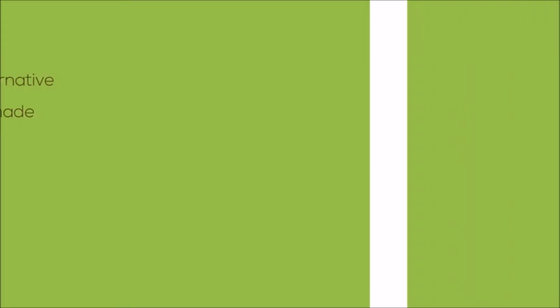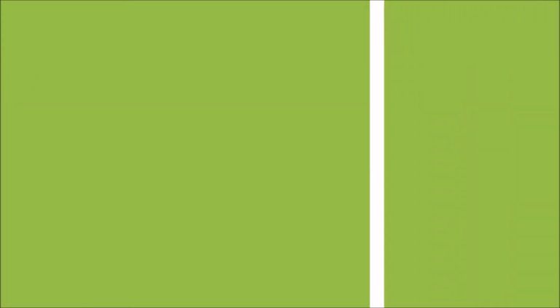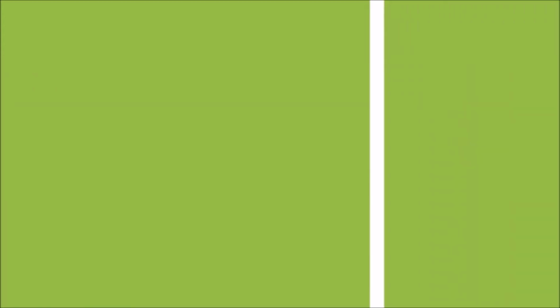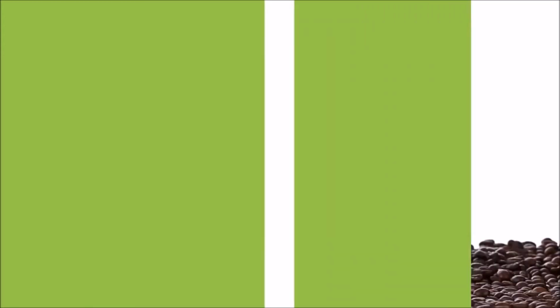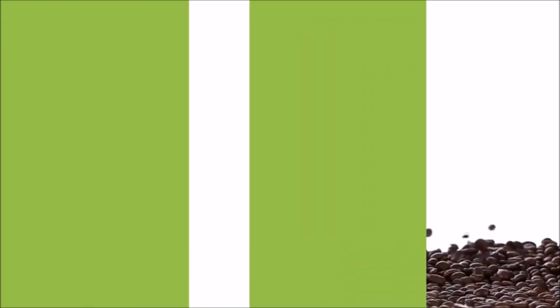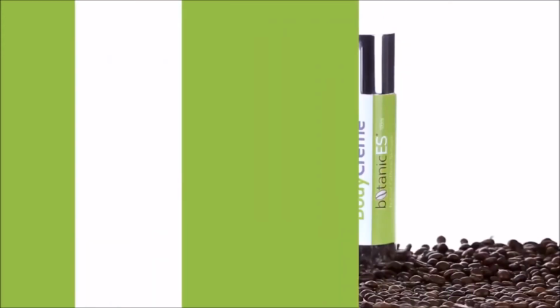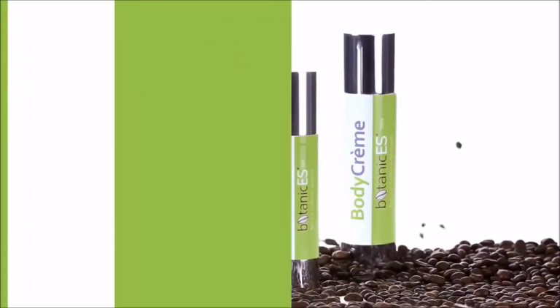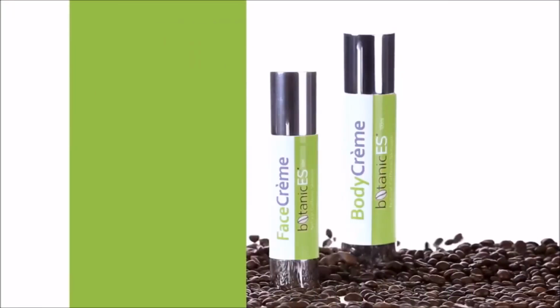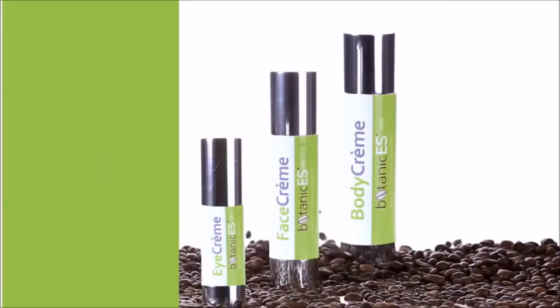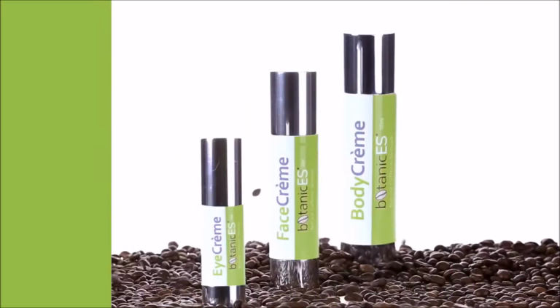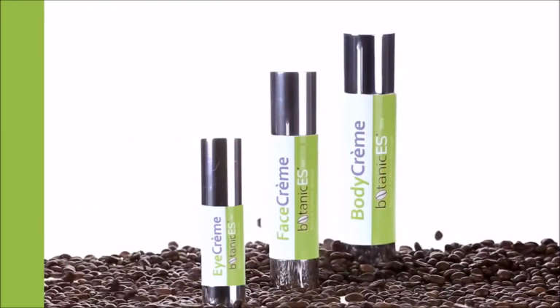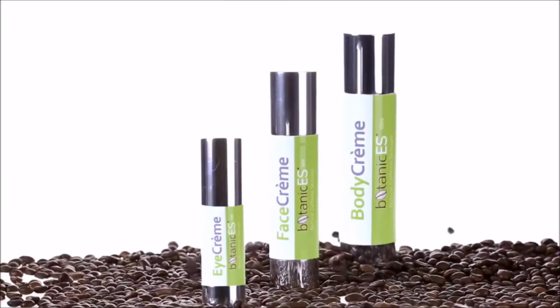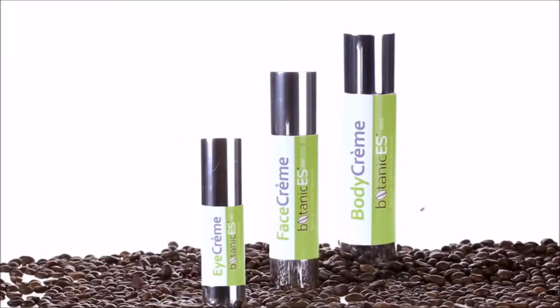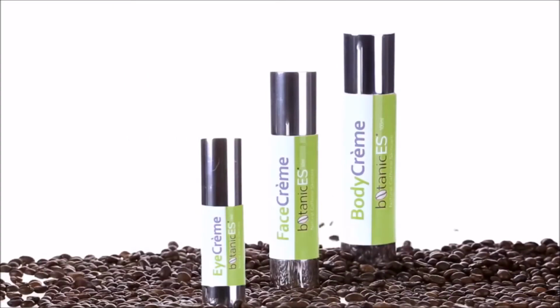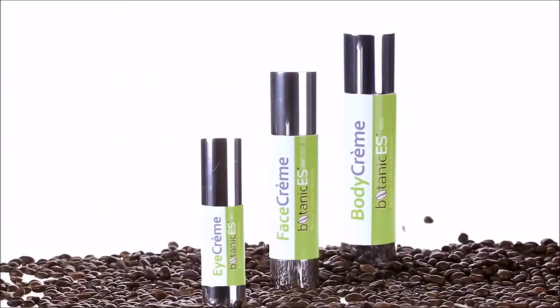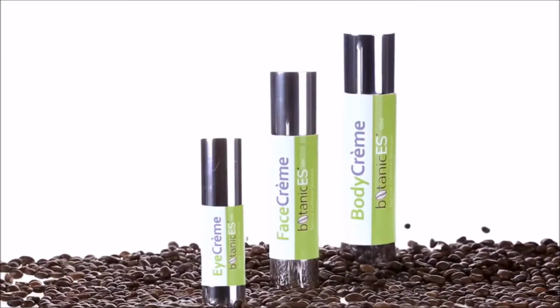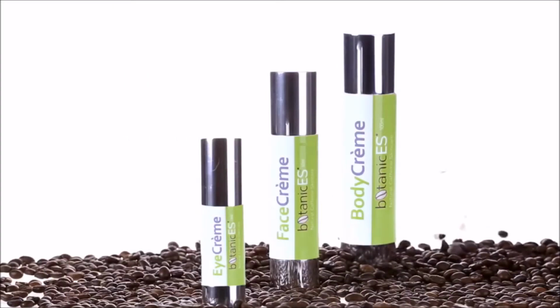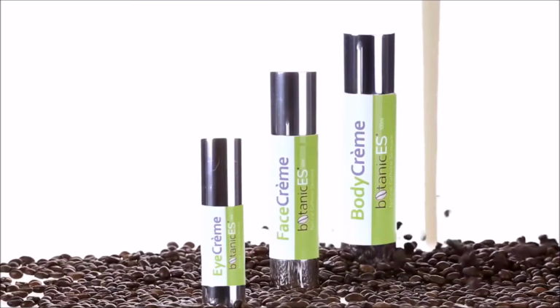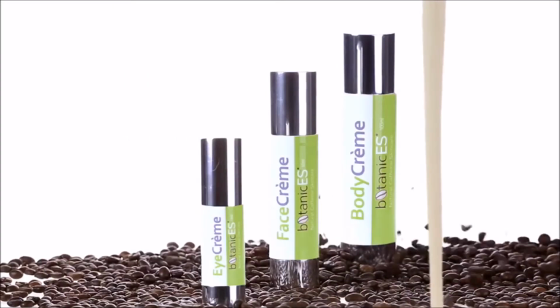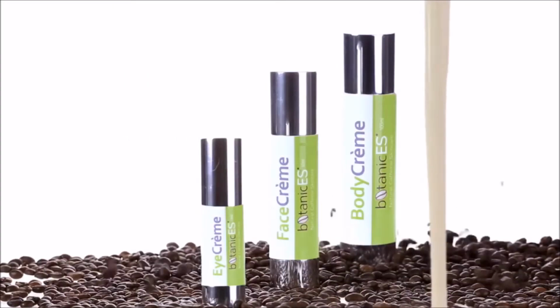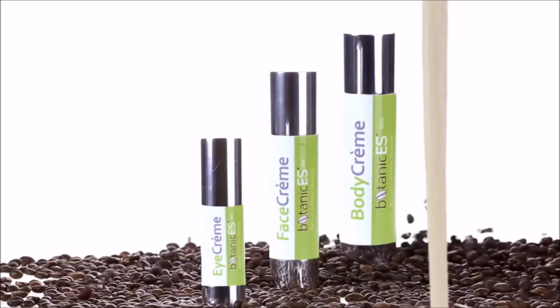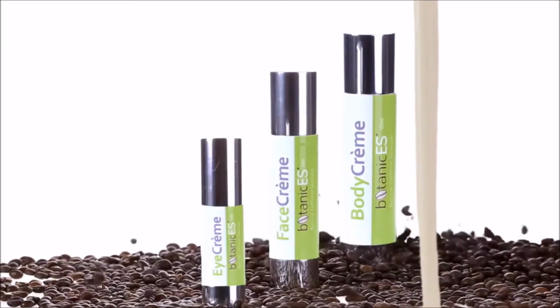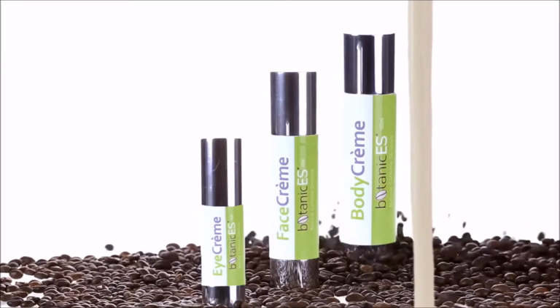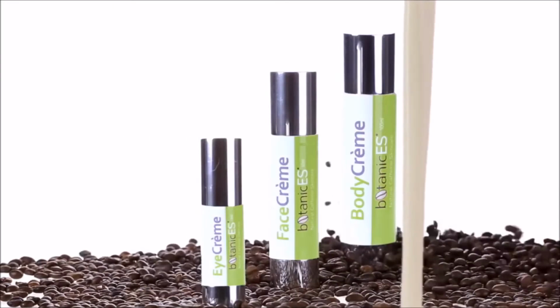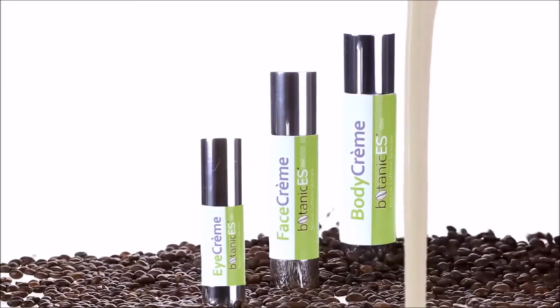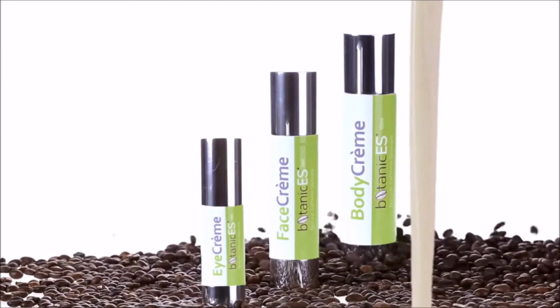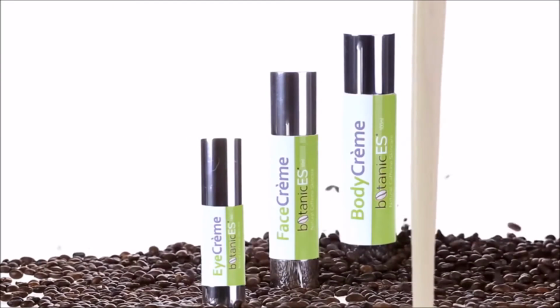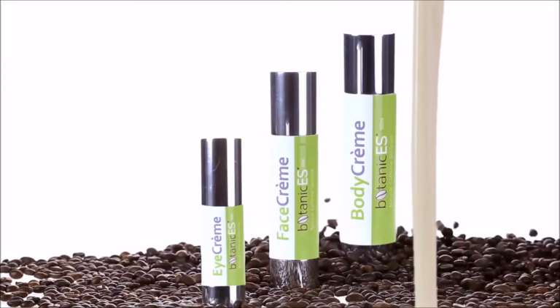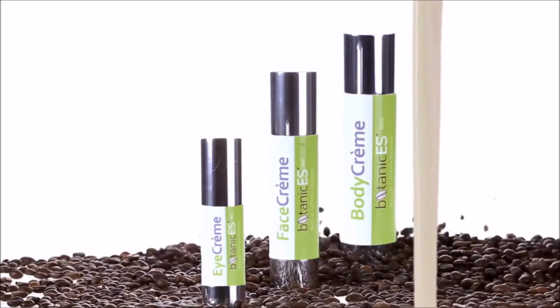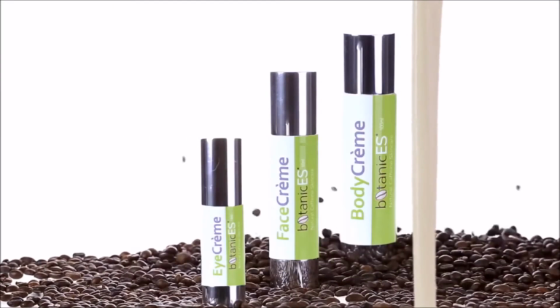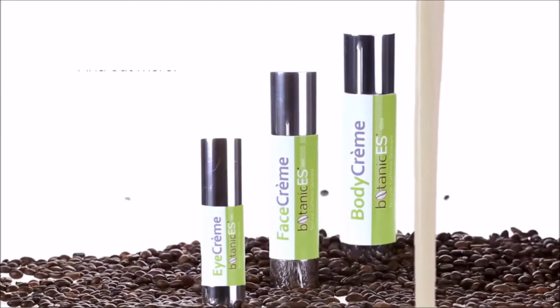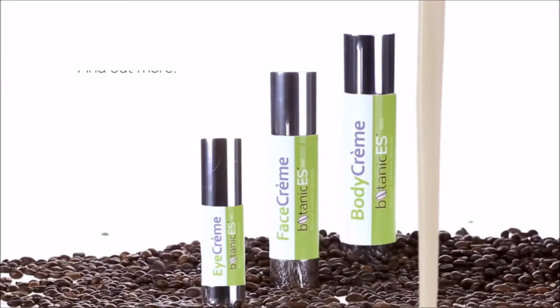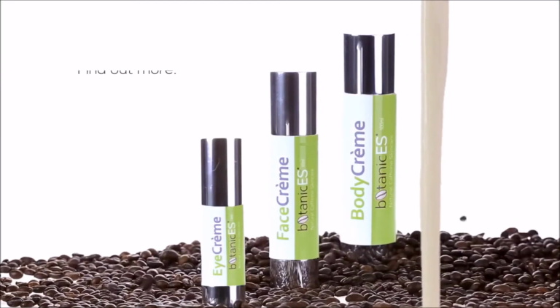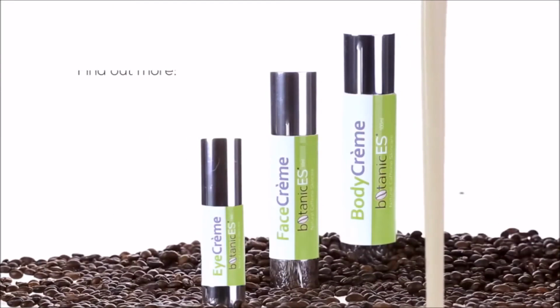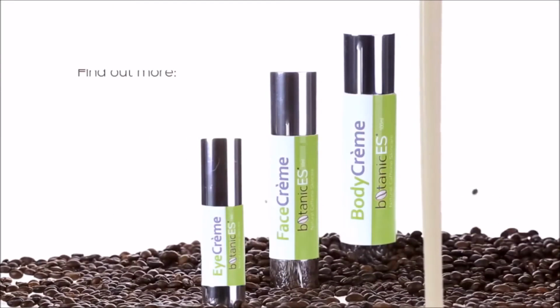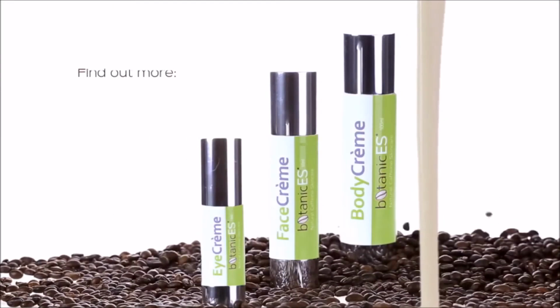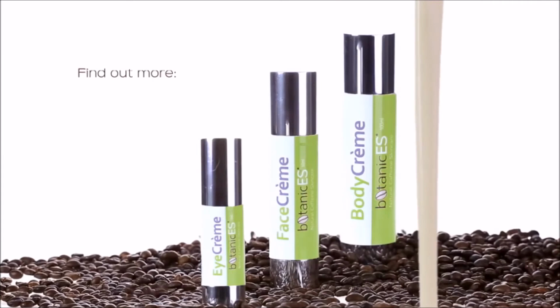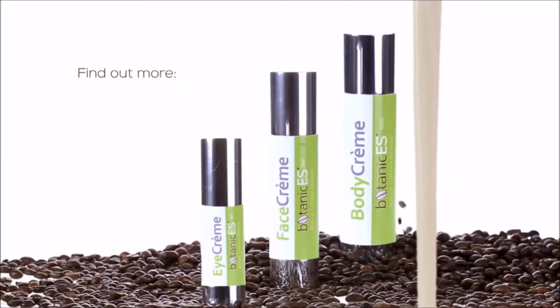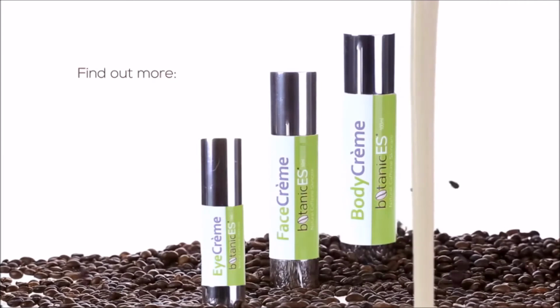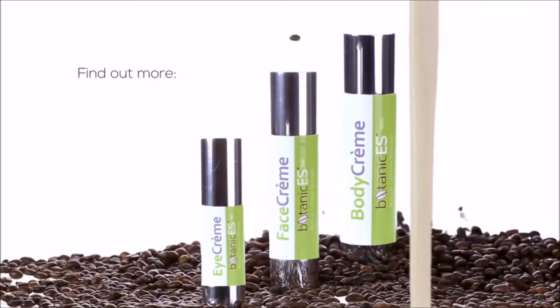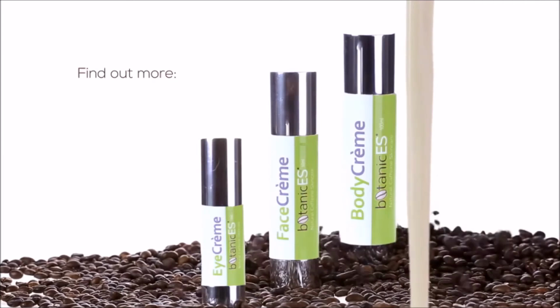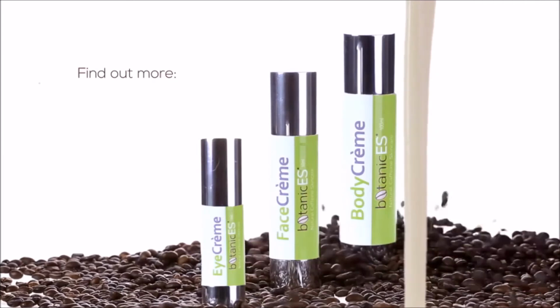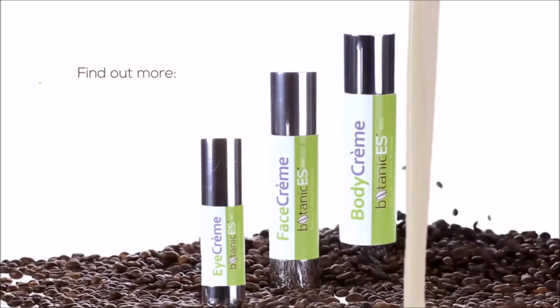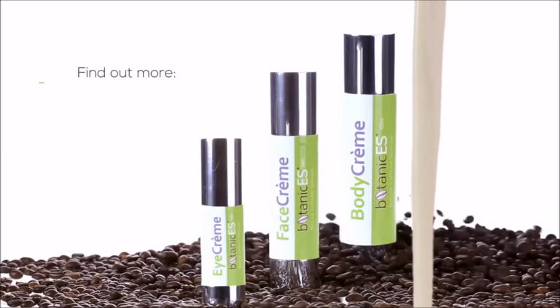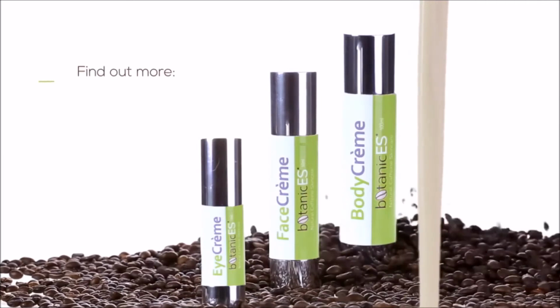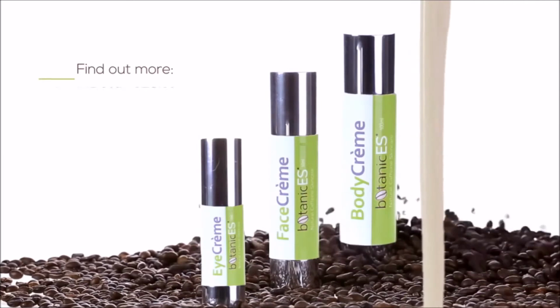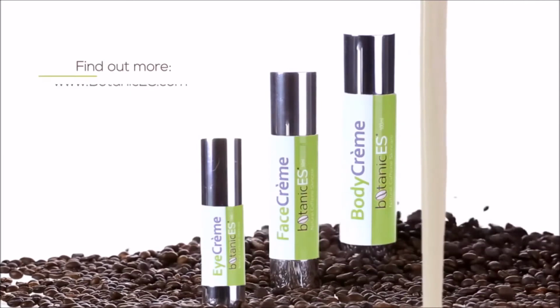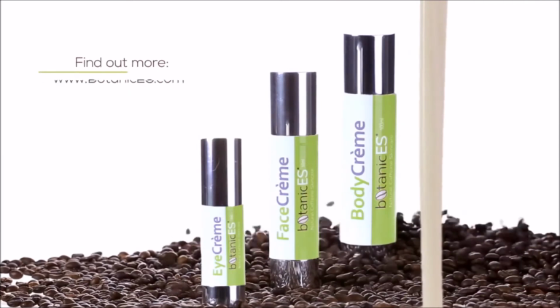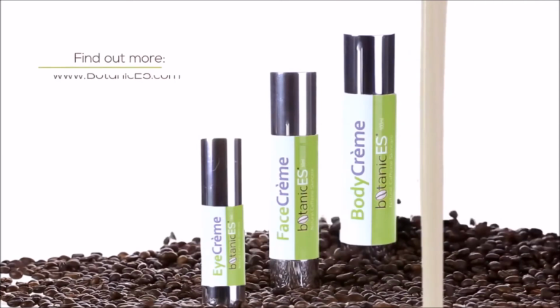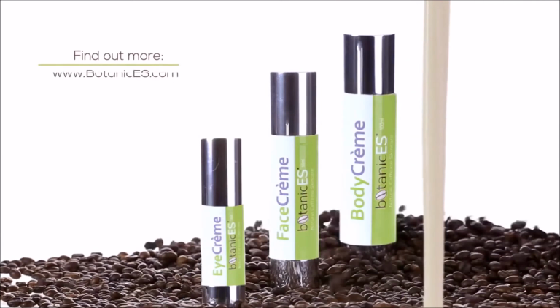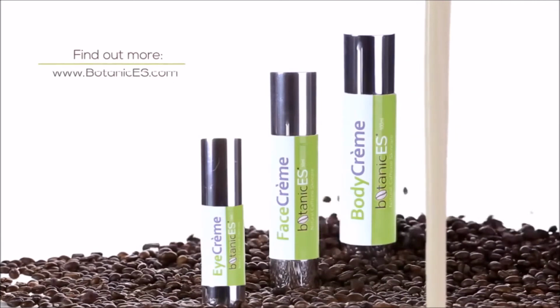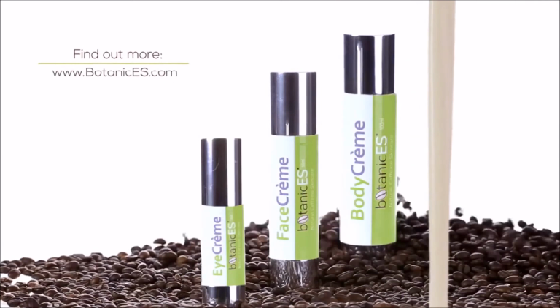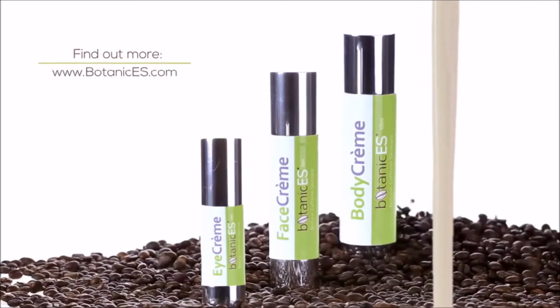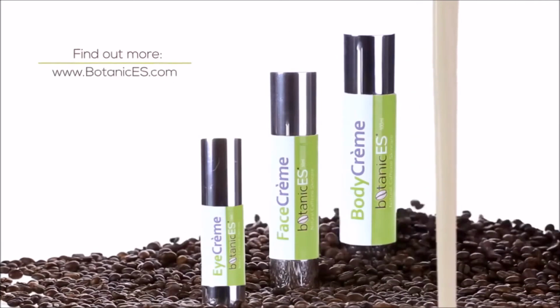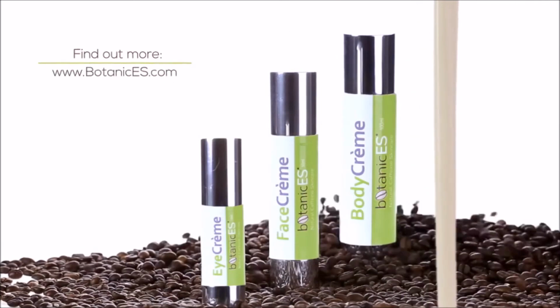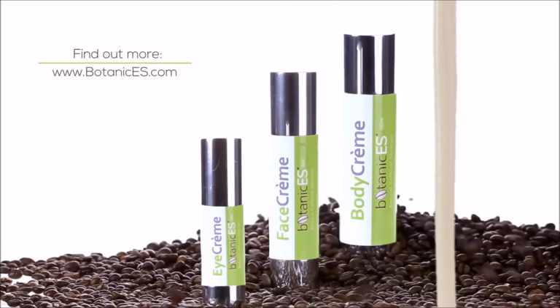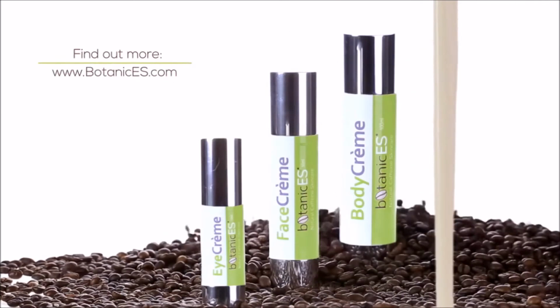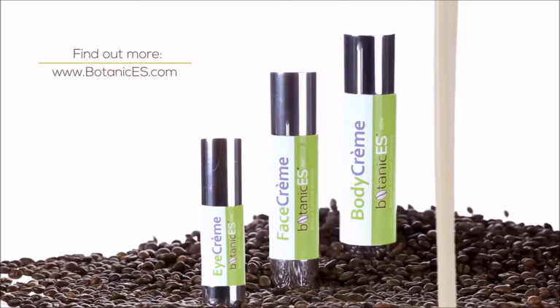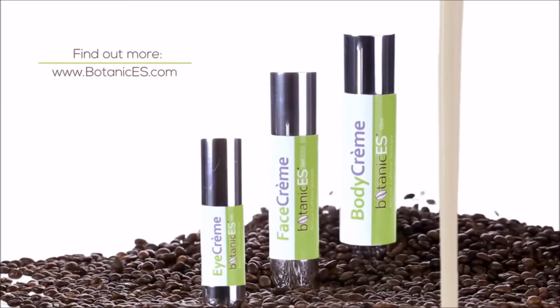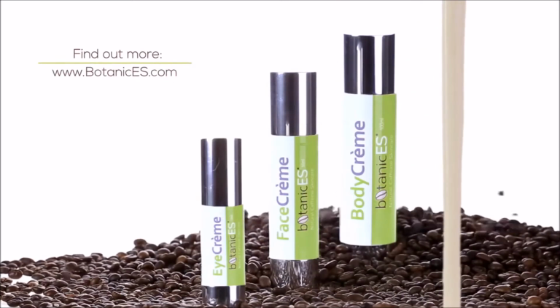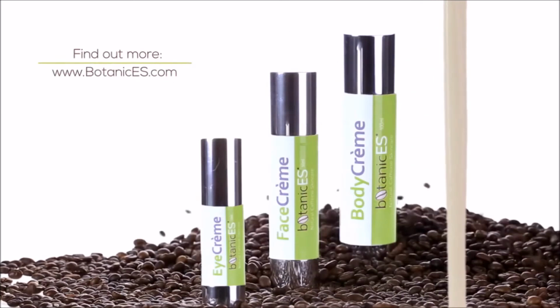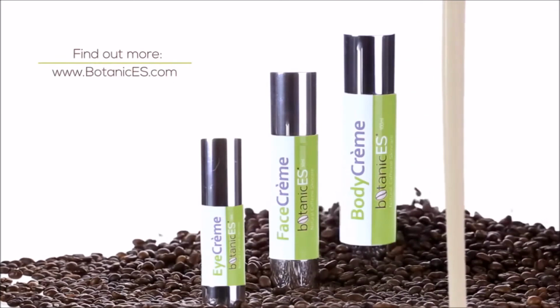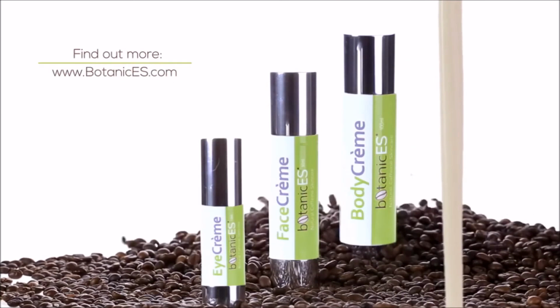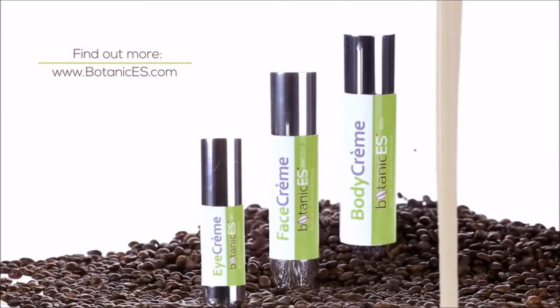Products that are available are face cream, eye serum and body cream, and they're all available online at botanicales.com.